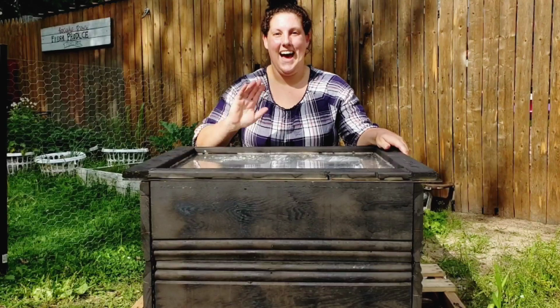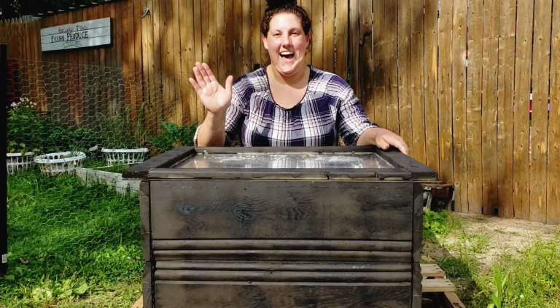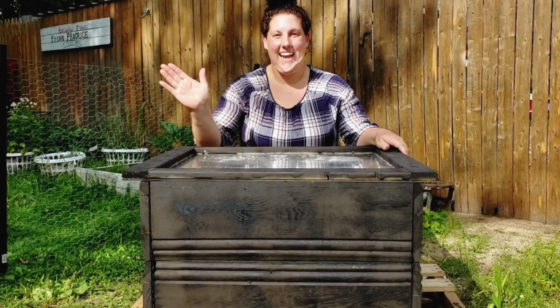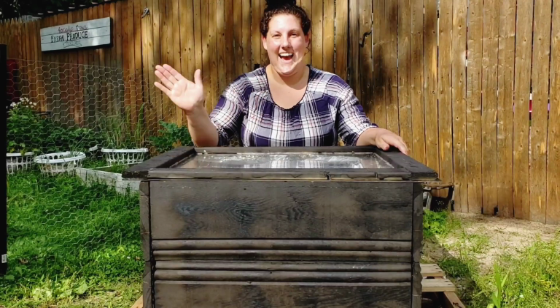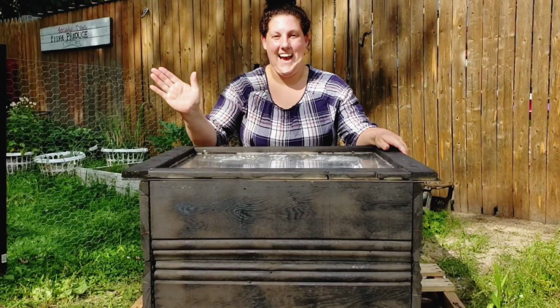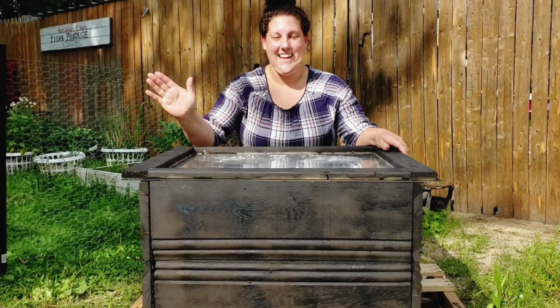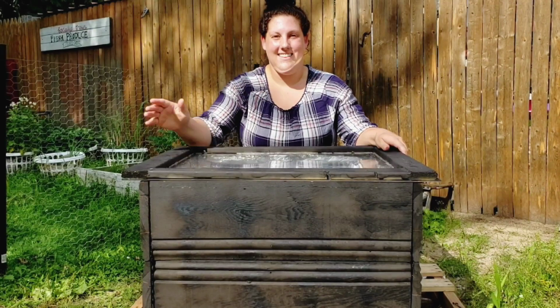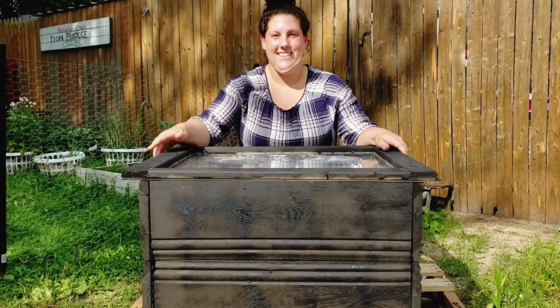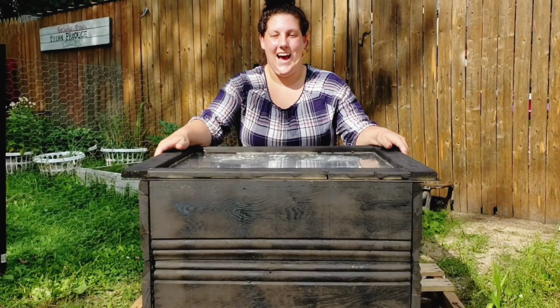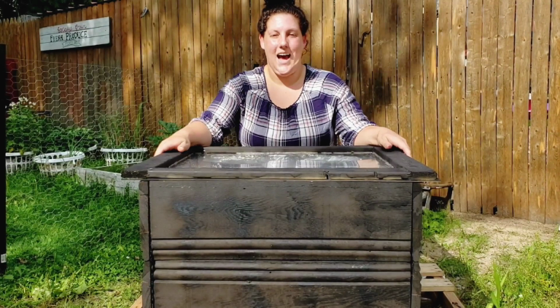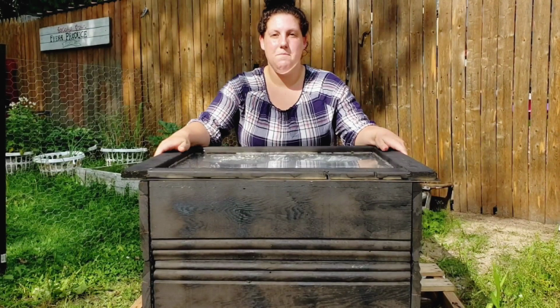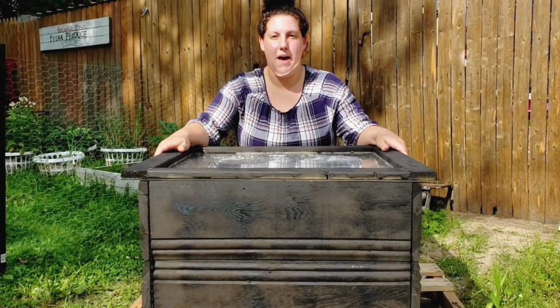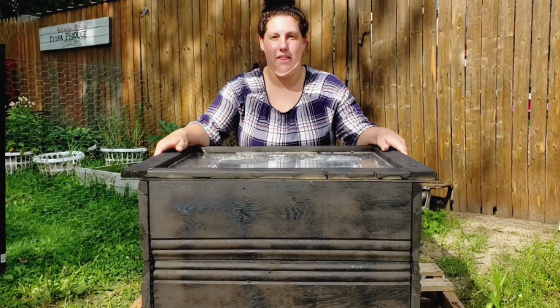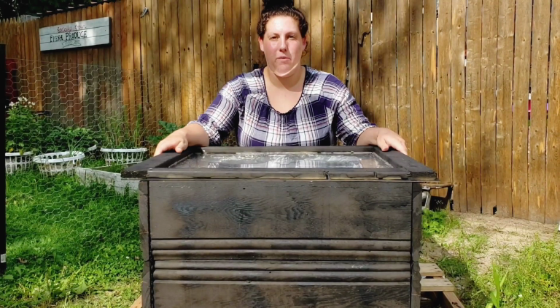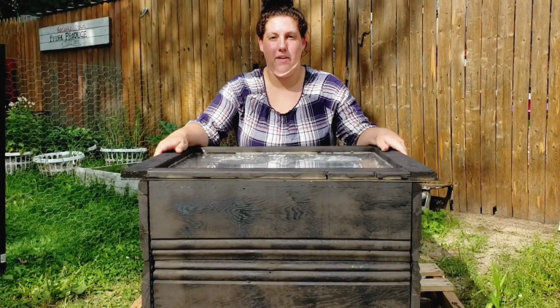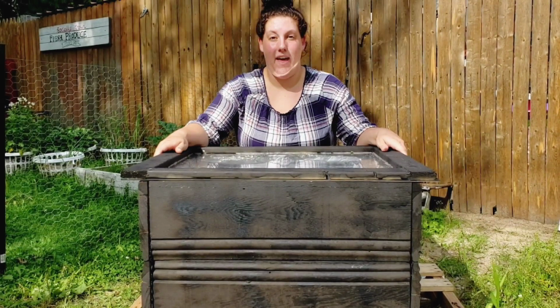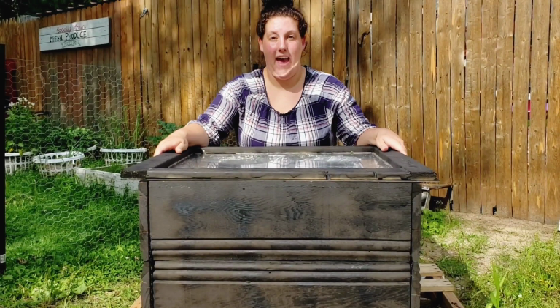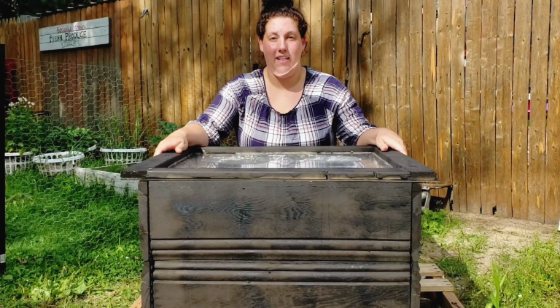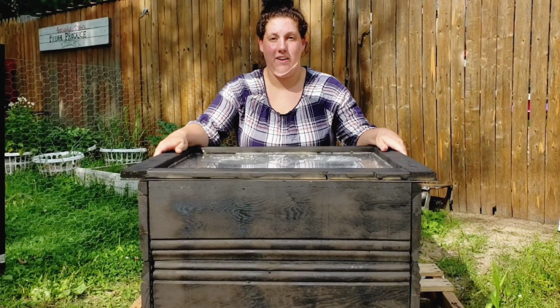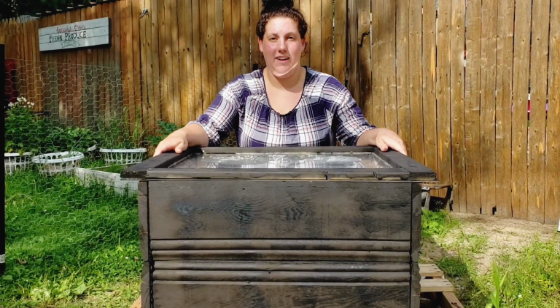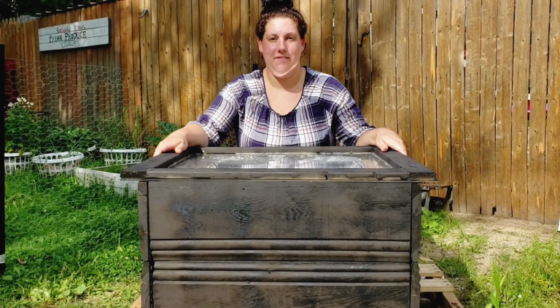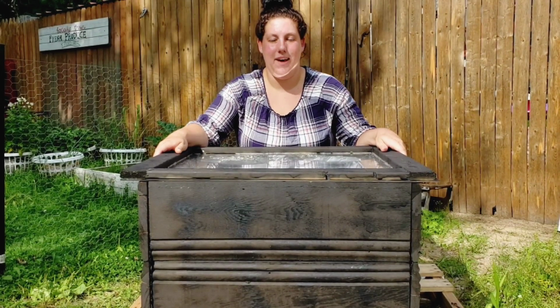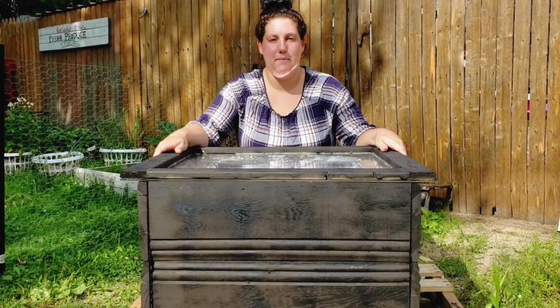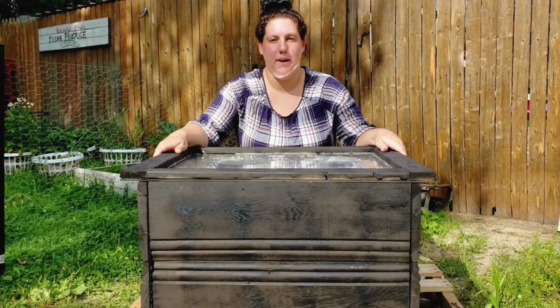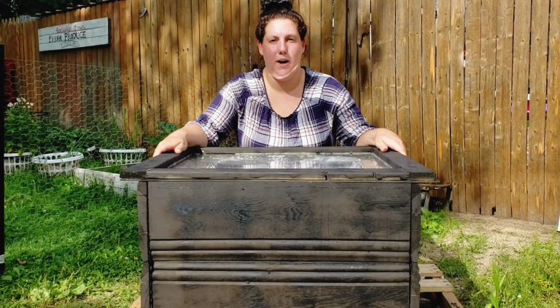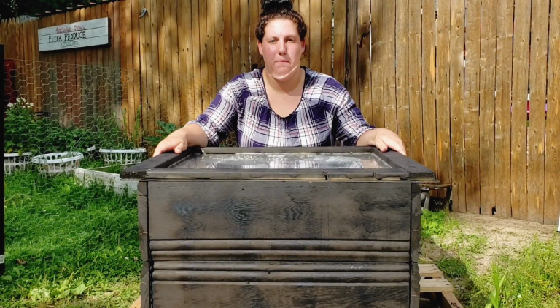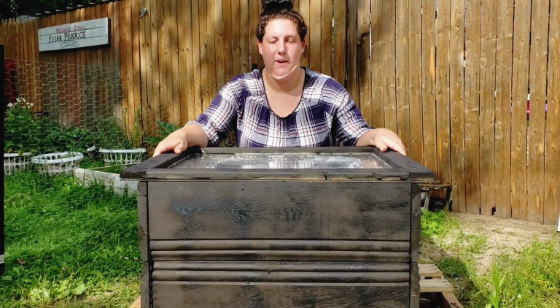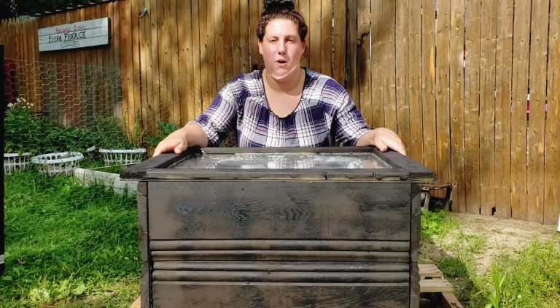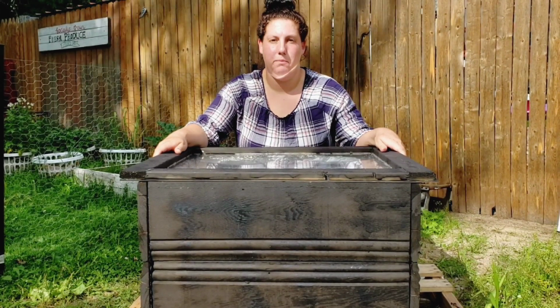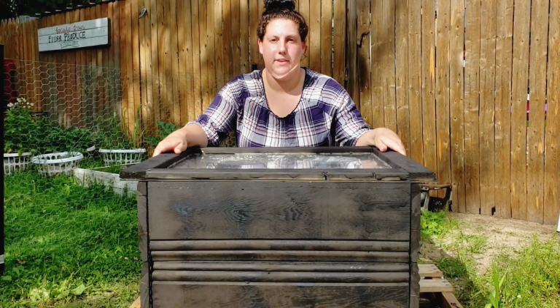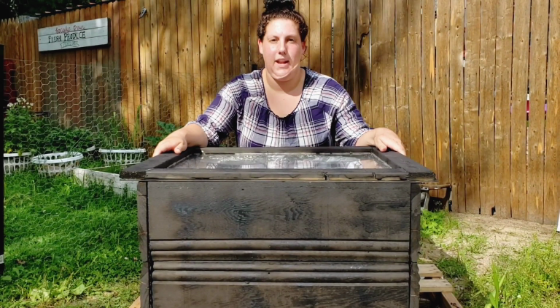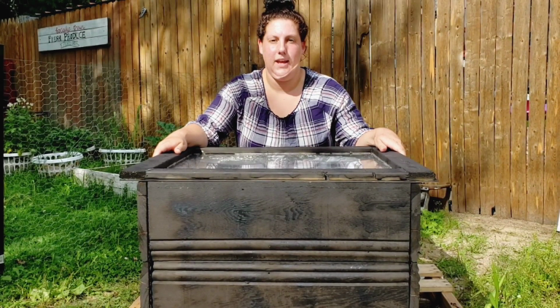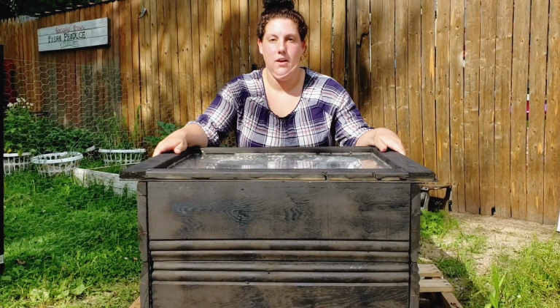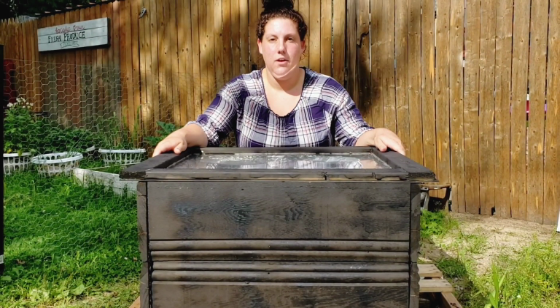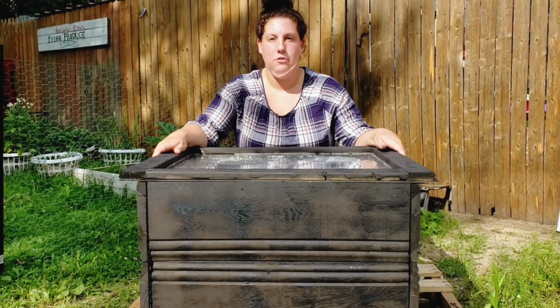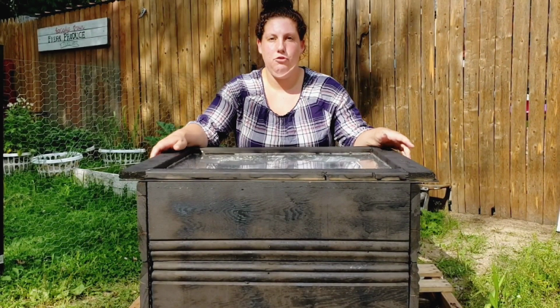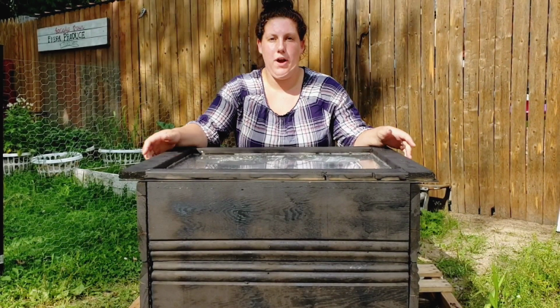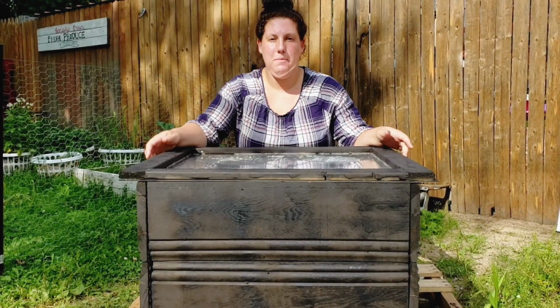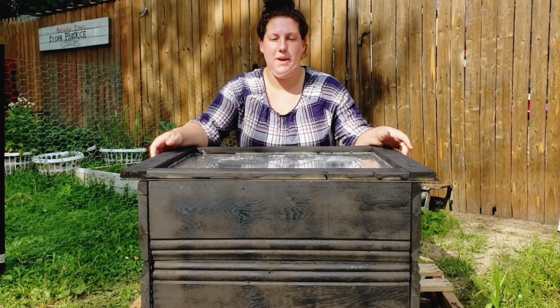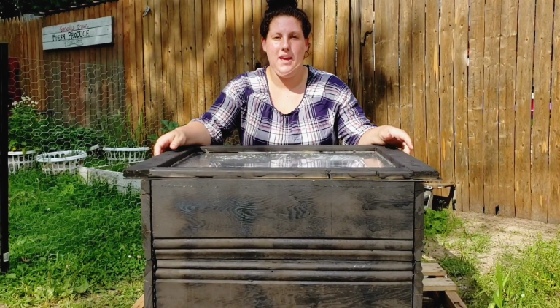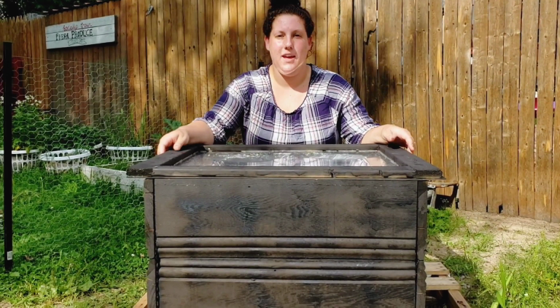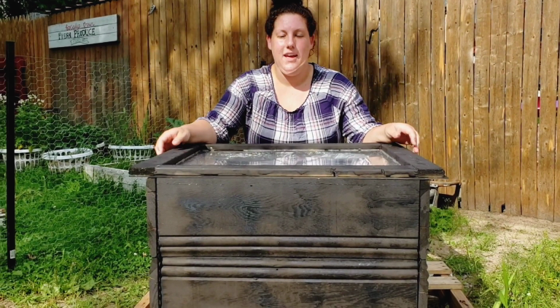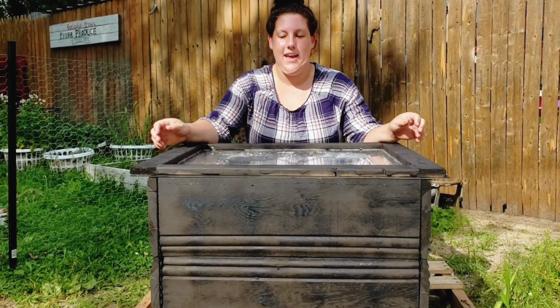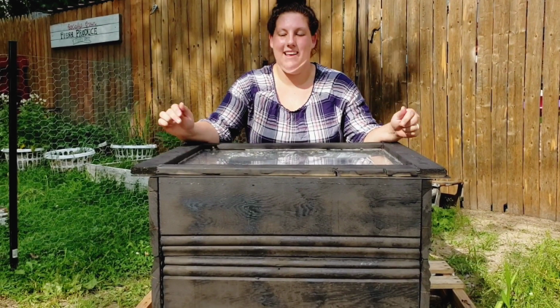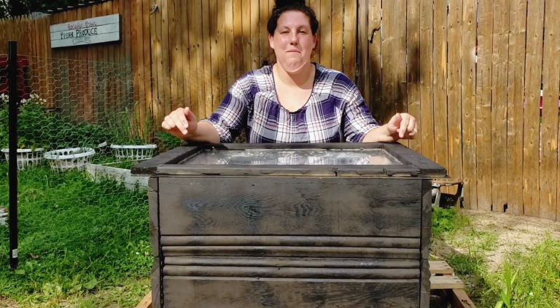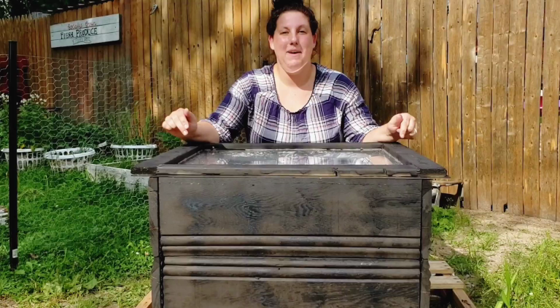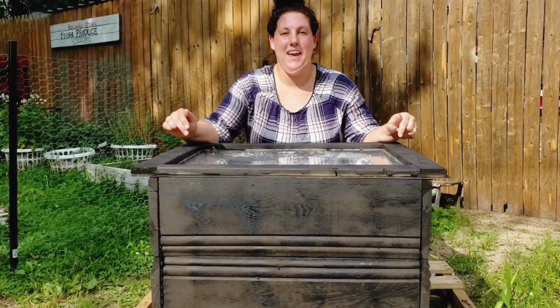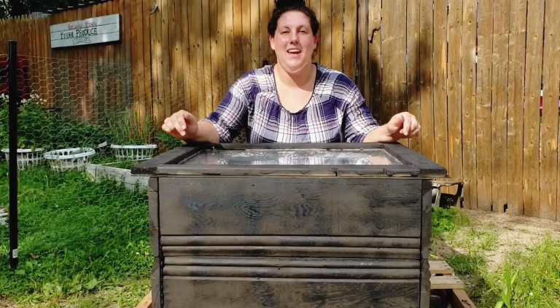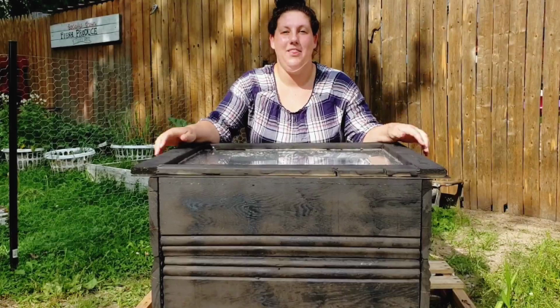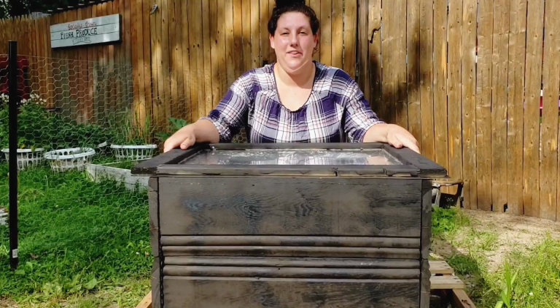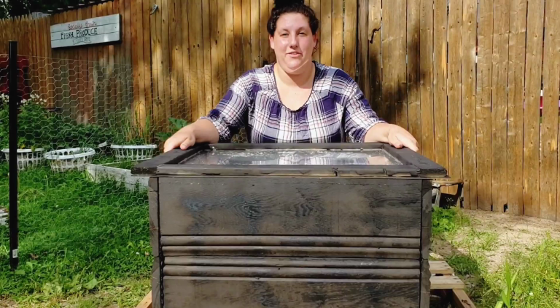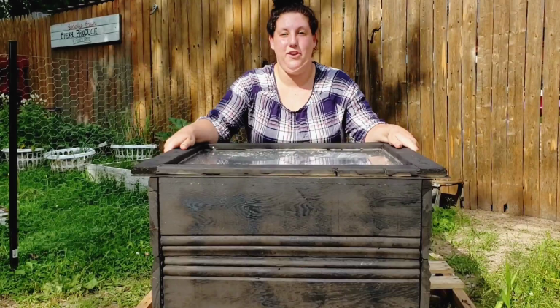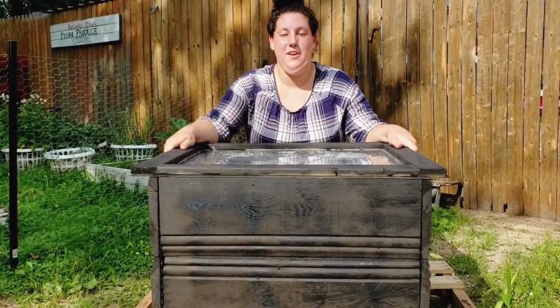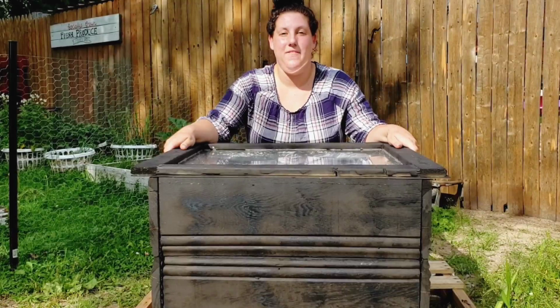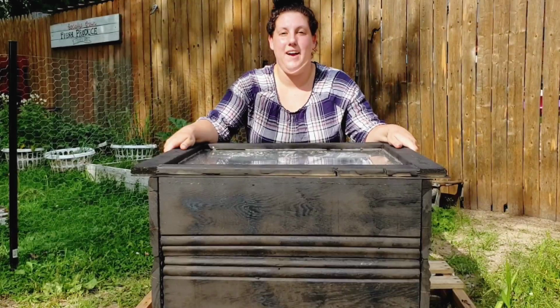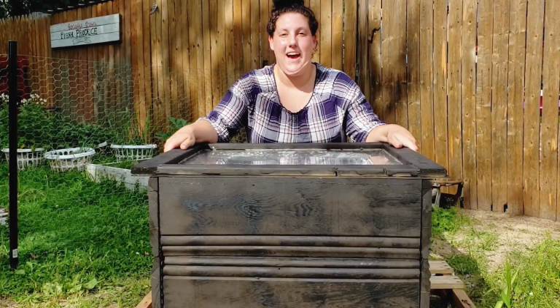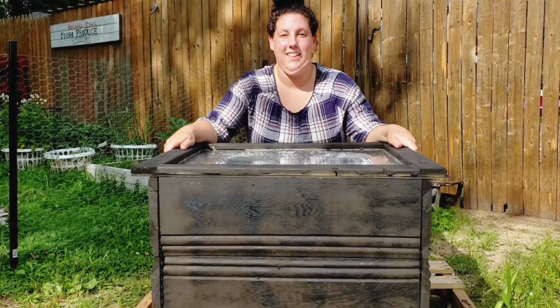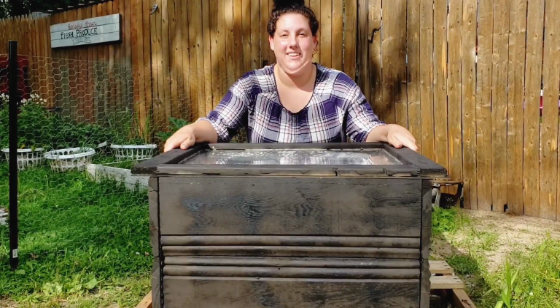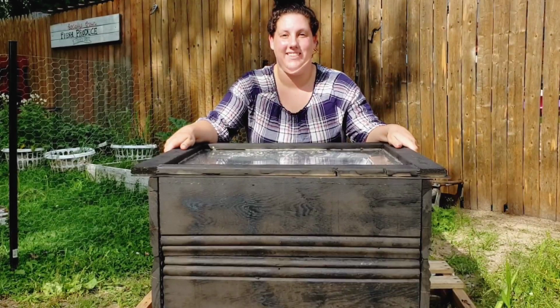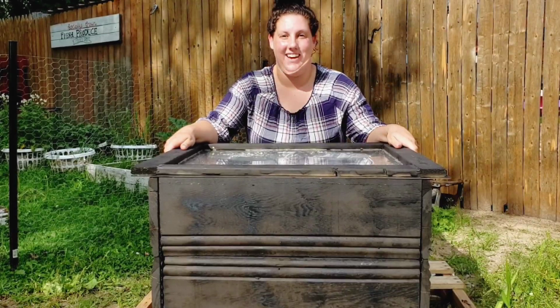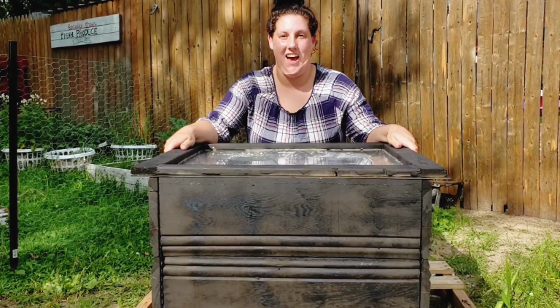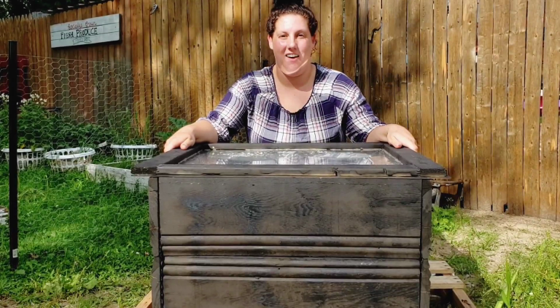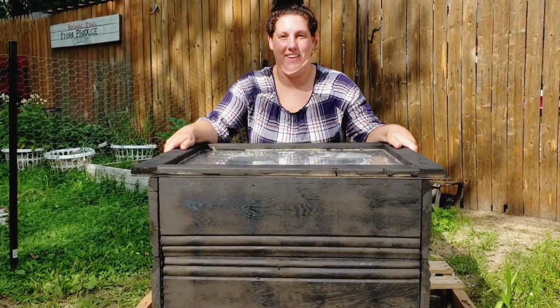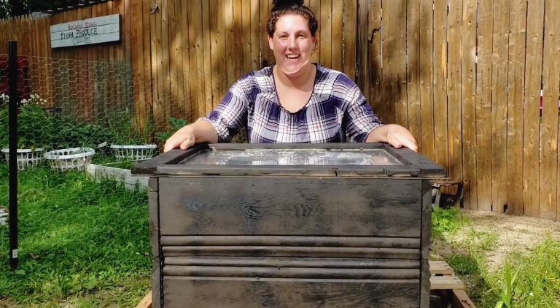Hi guys, I'm Heather with Allardyne Family Urban Homesteading. Join me as I make this $35 sun oven.